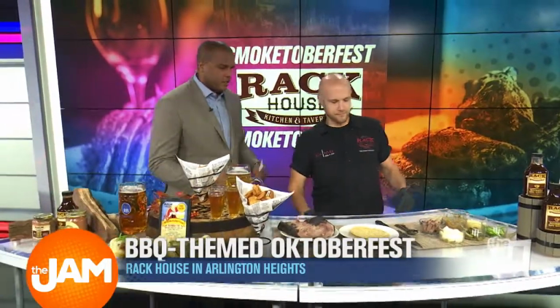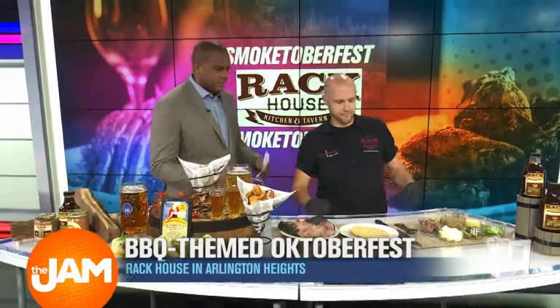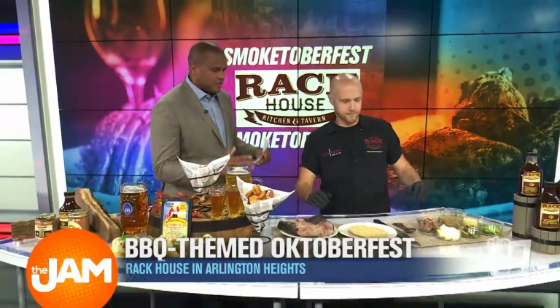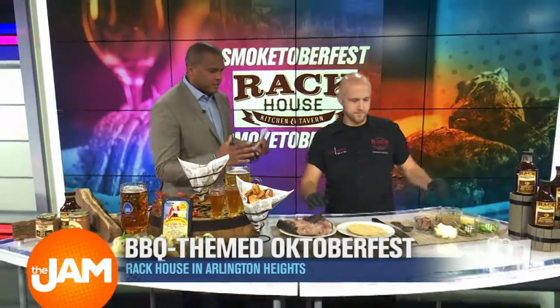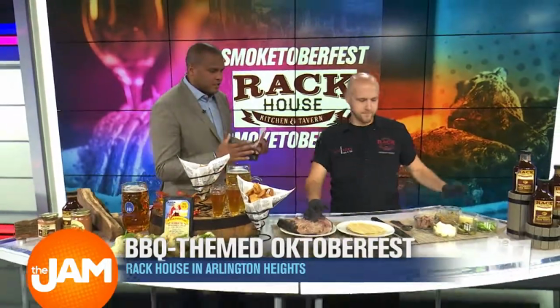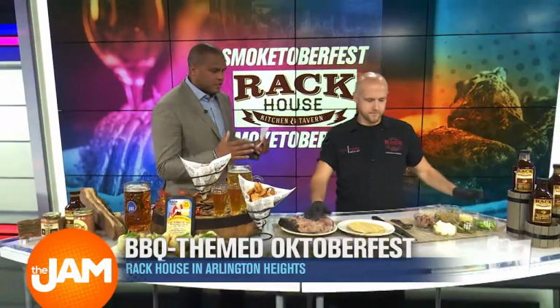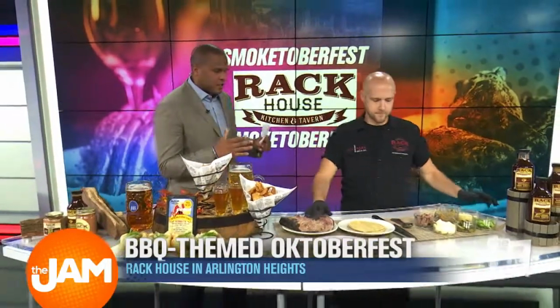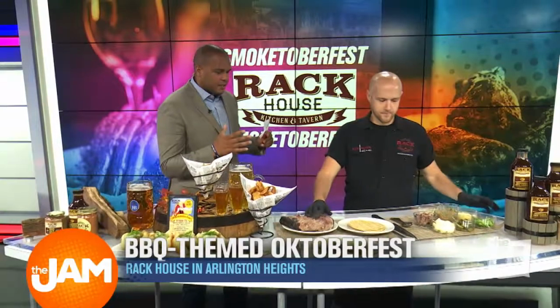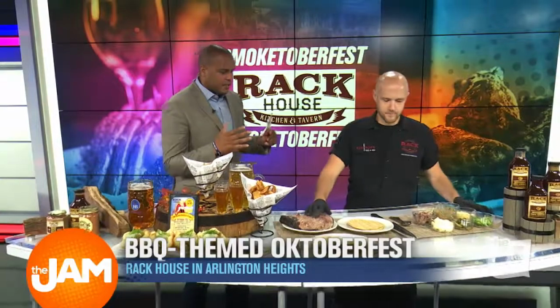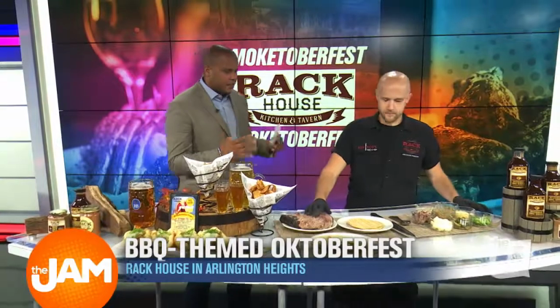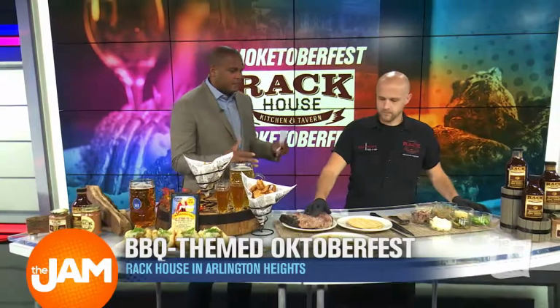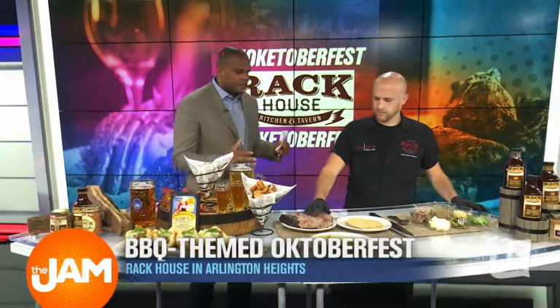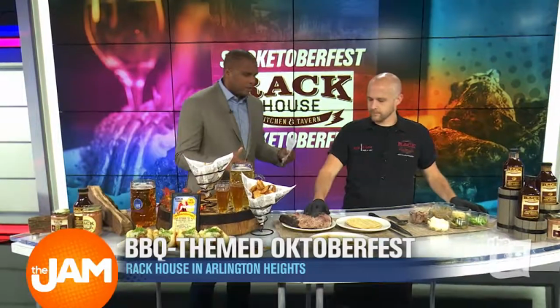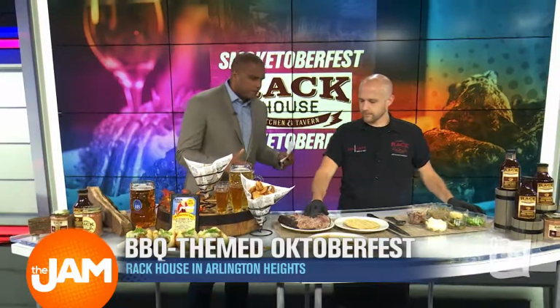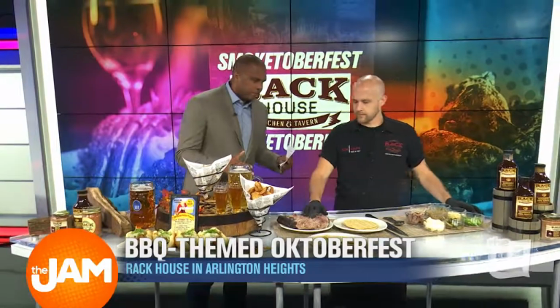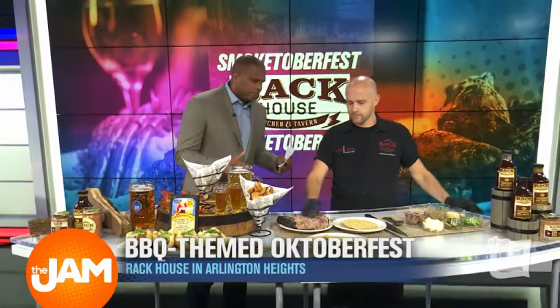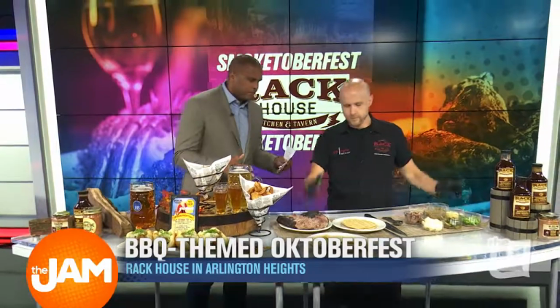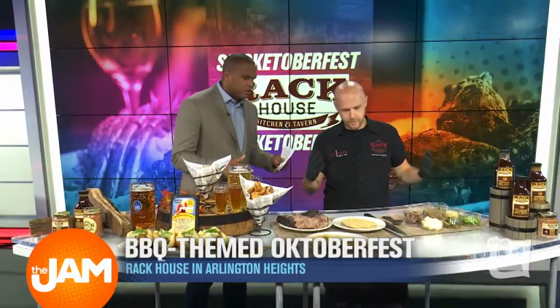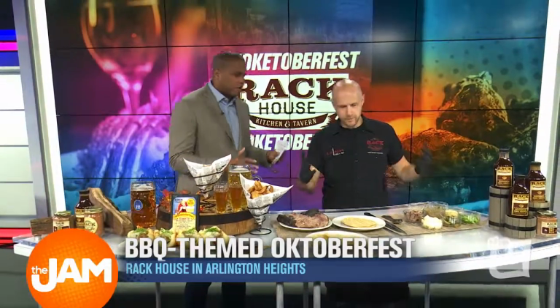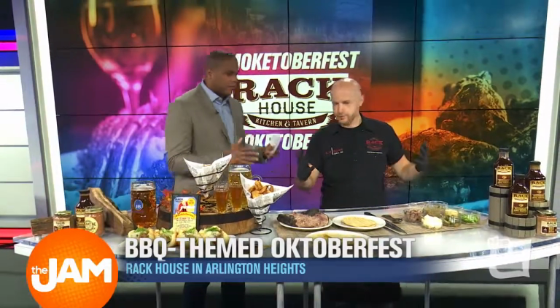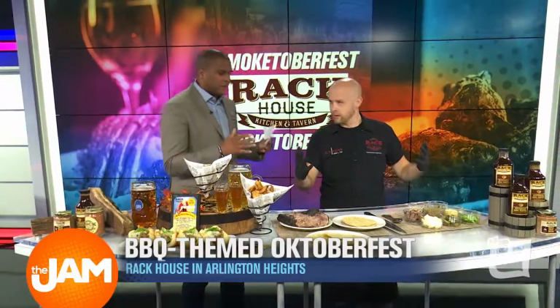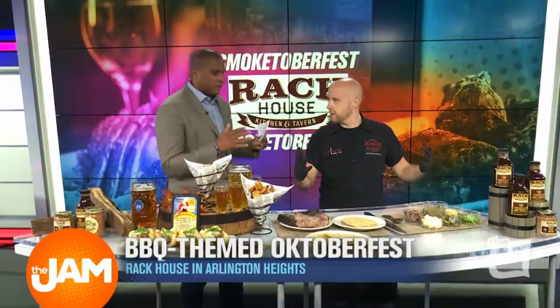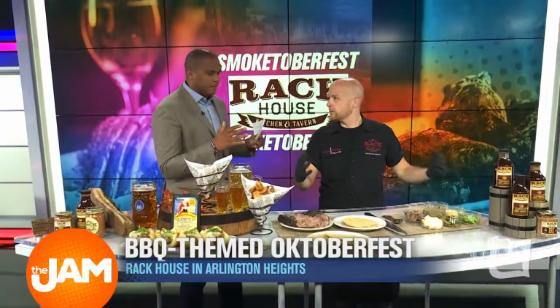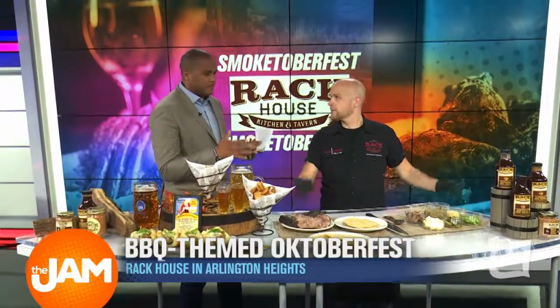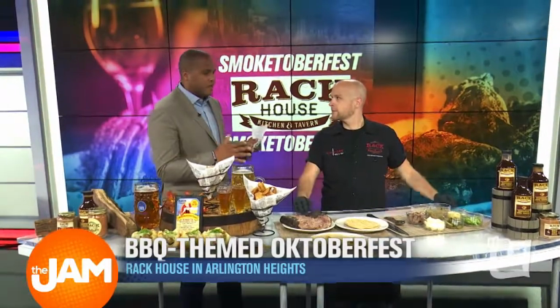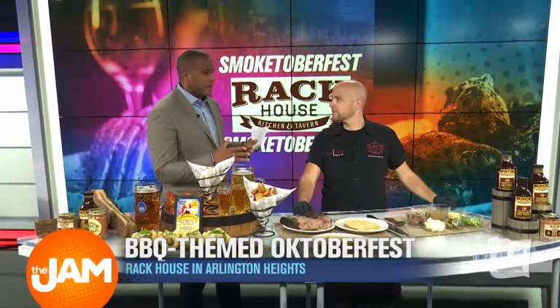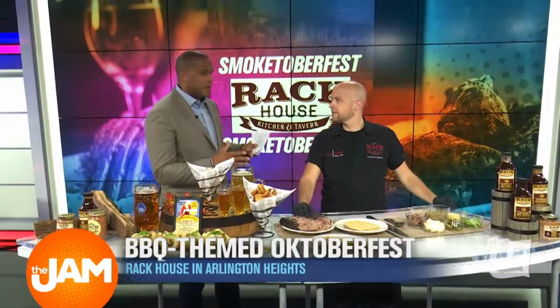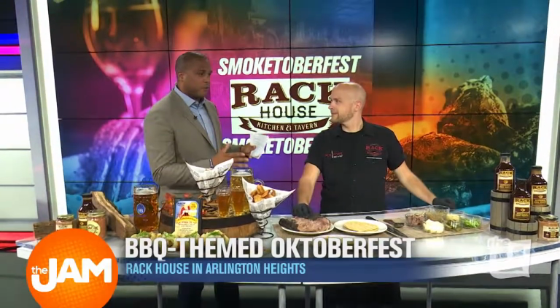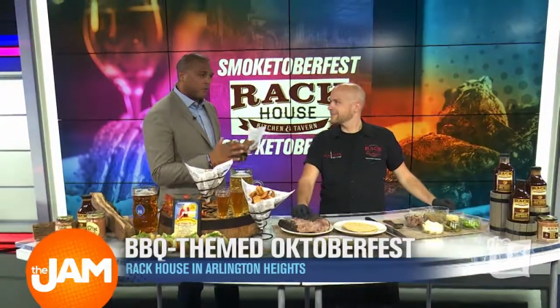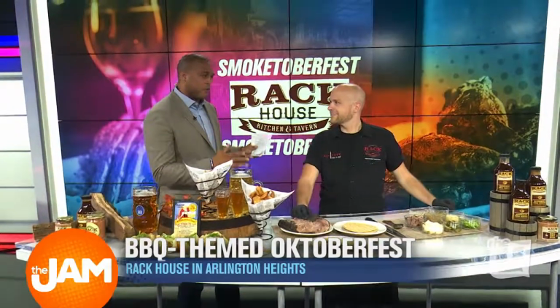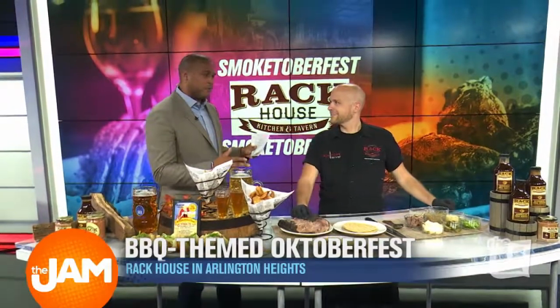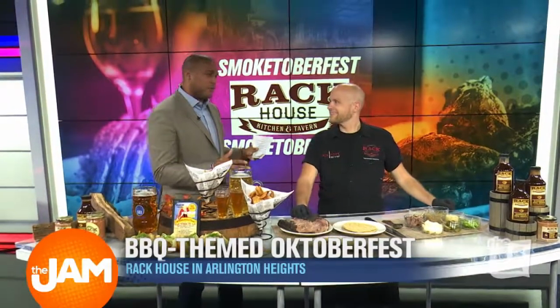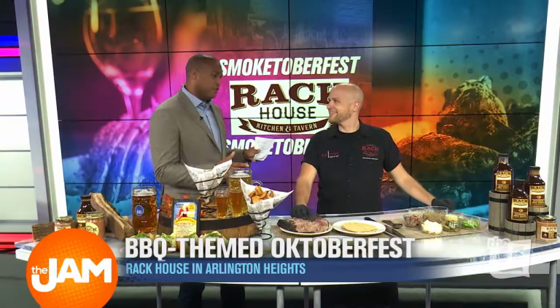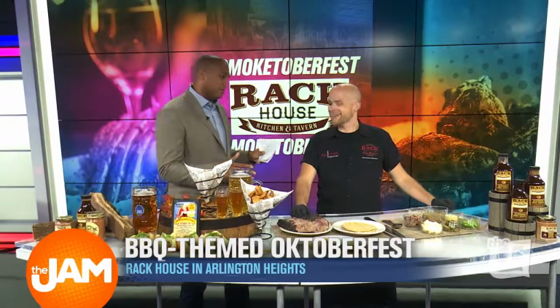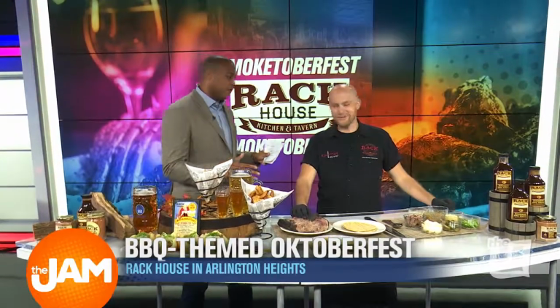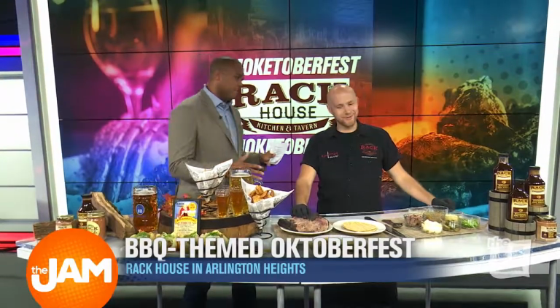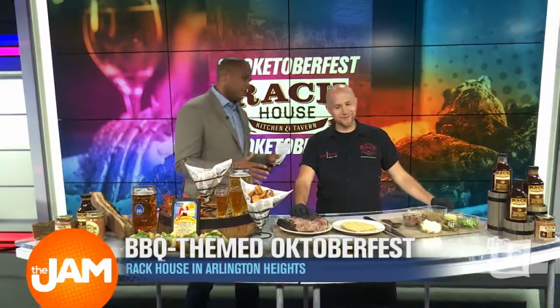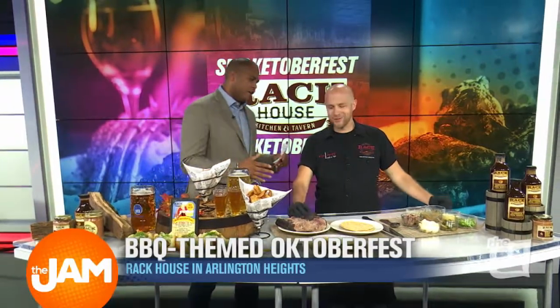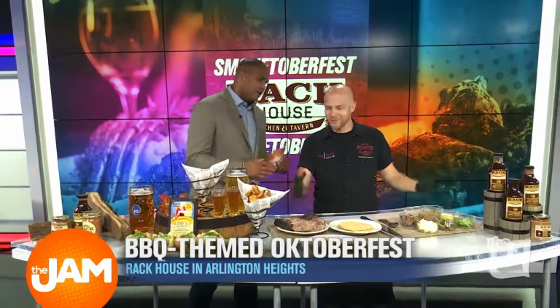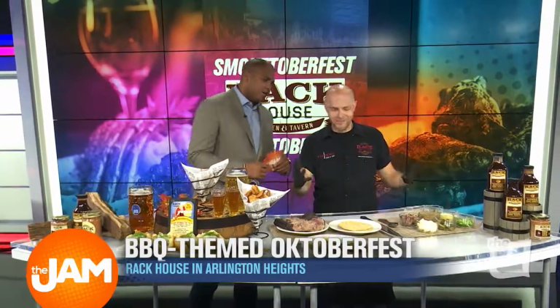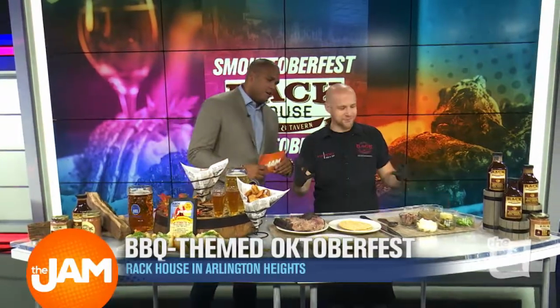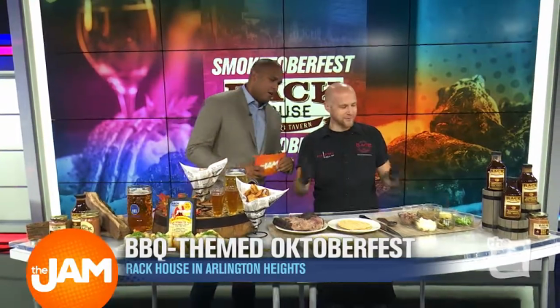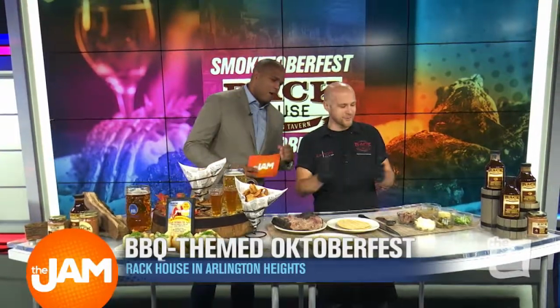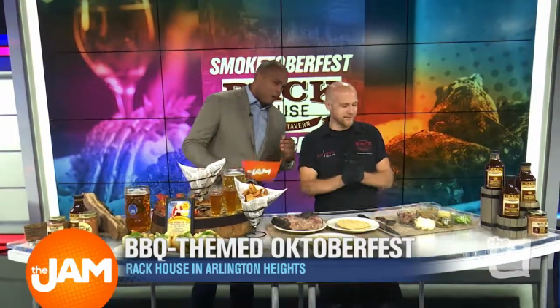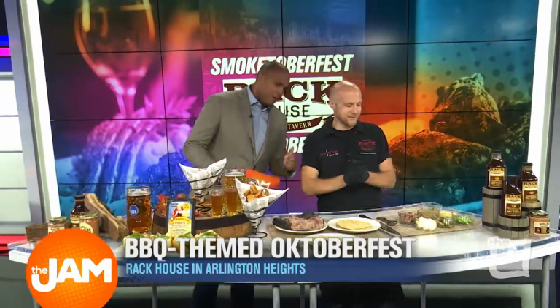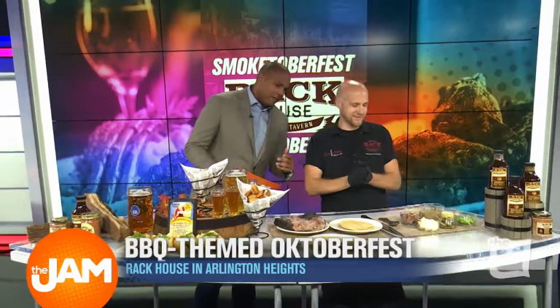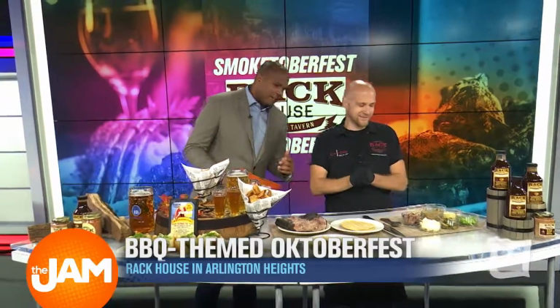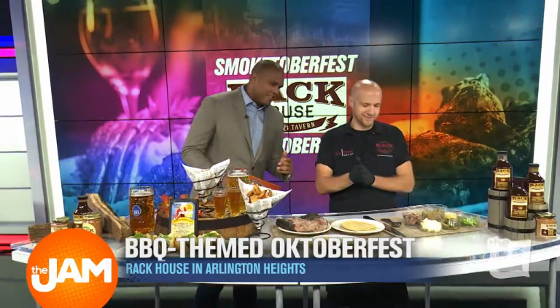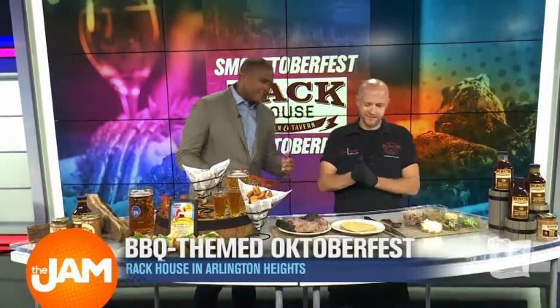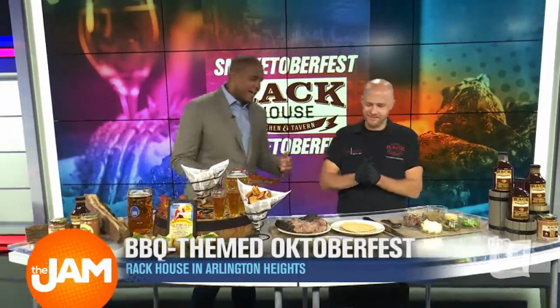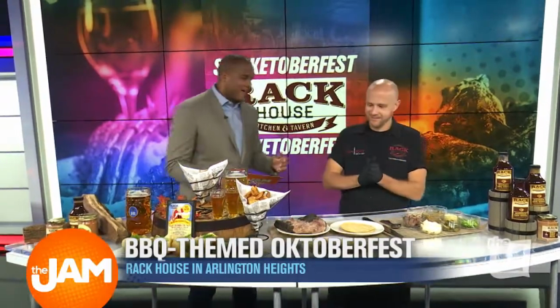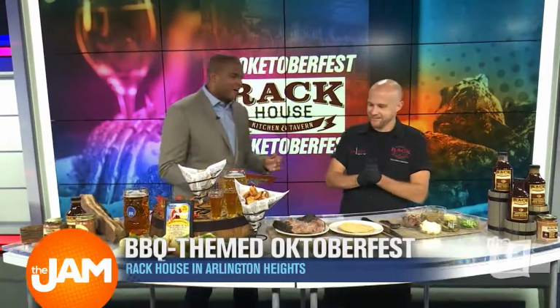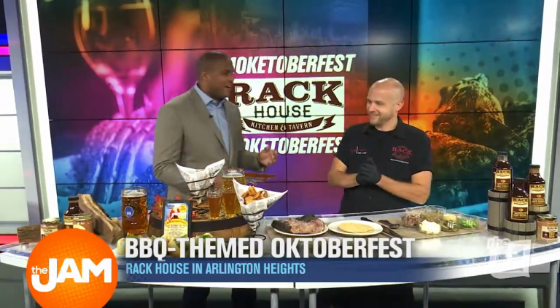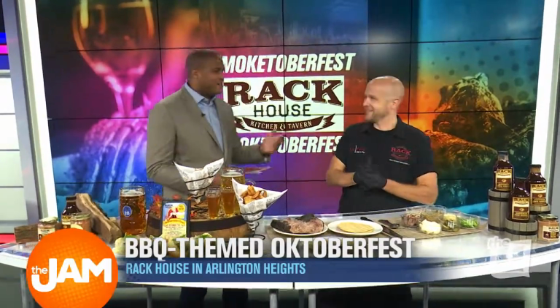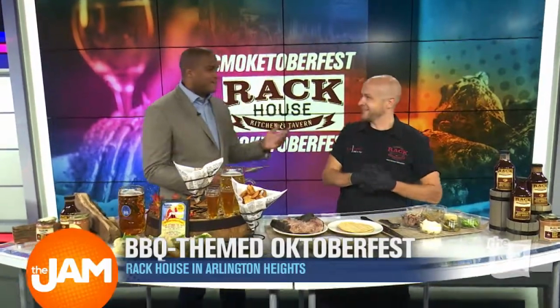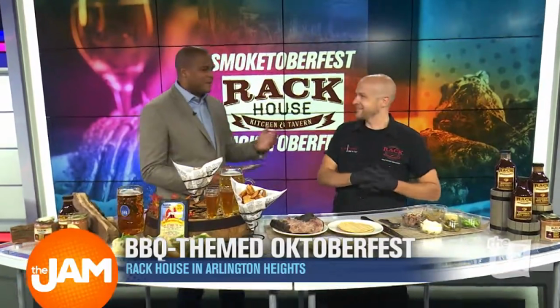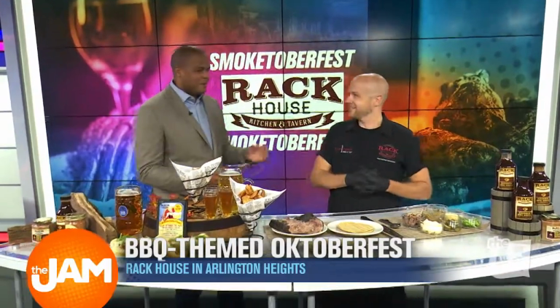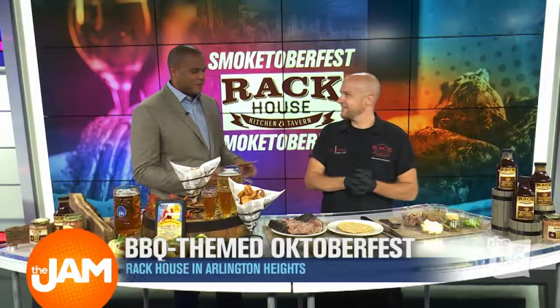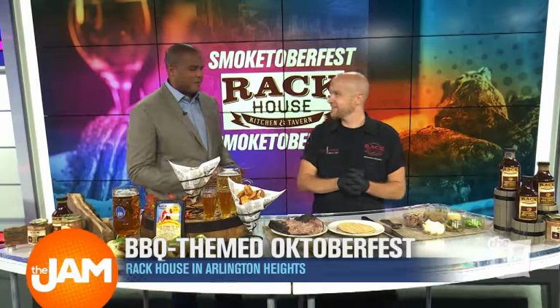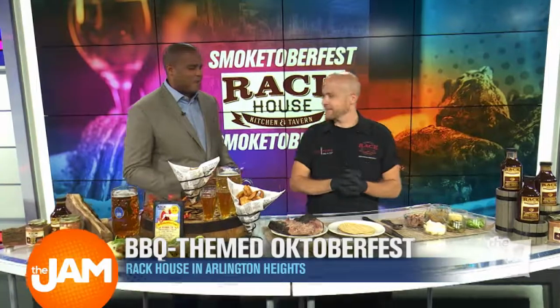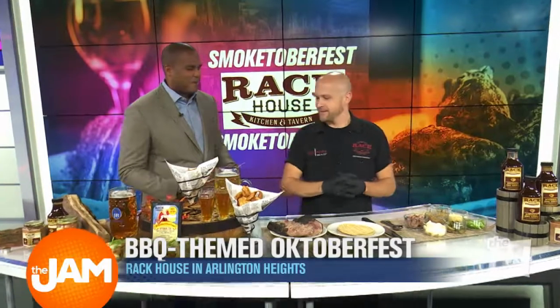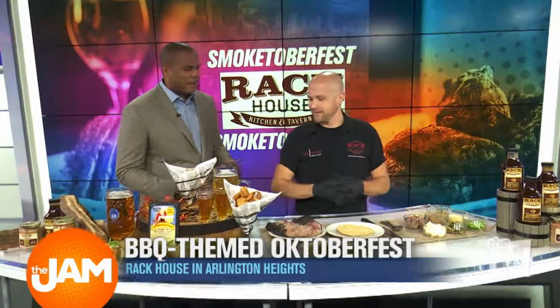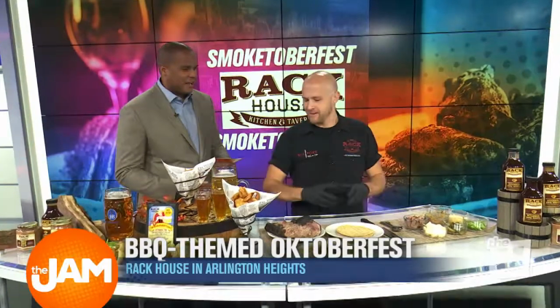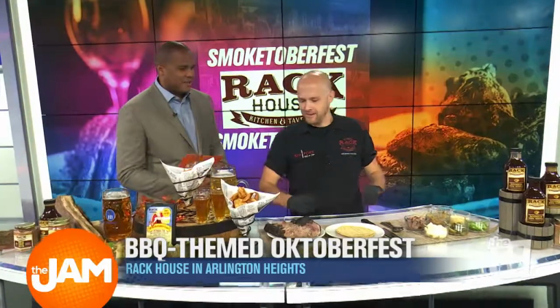So I see you got the gloves on. You're either ready to commit a crime or we're going to make some really good food here. Delicious food, yes — hopefully it's the latter. All right, so tell me a little bit about Rack House.